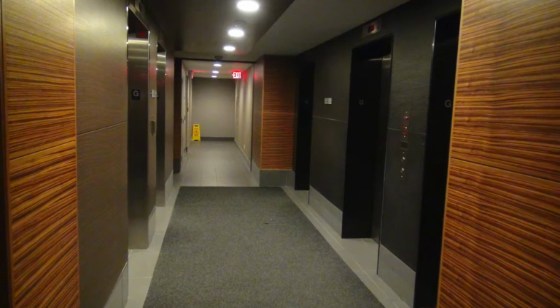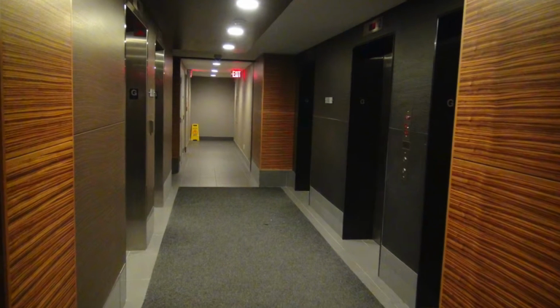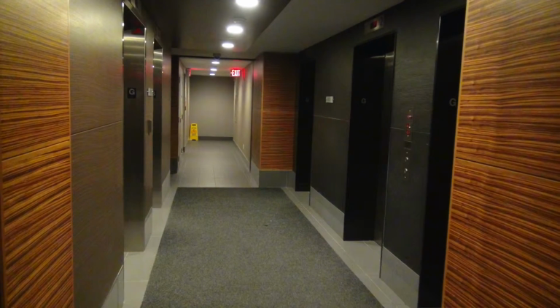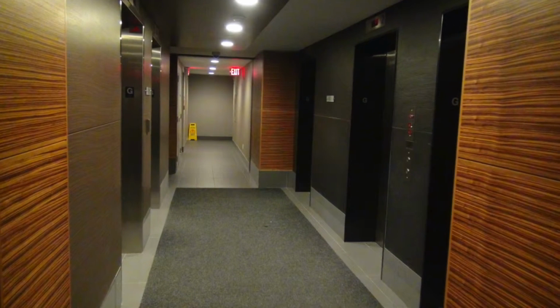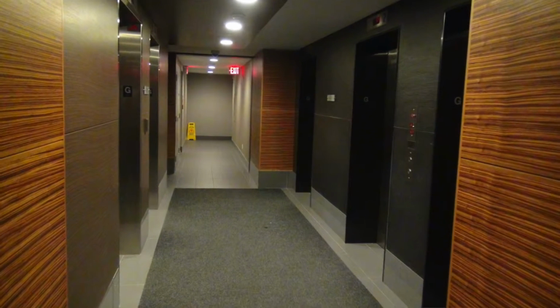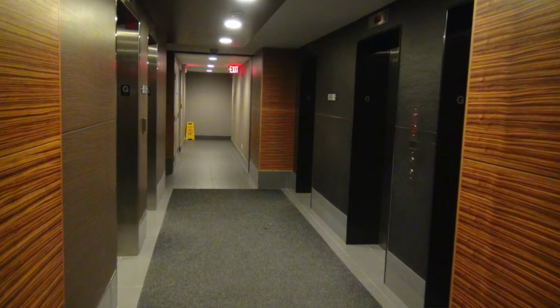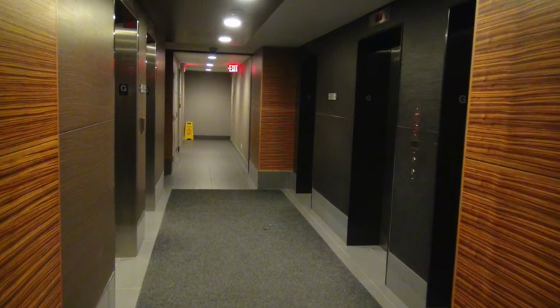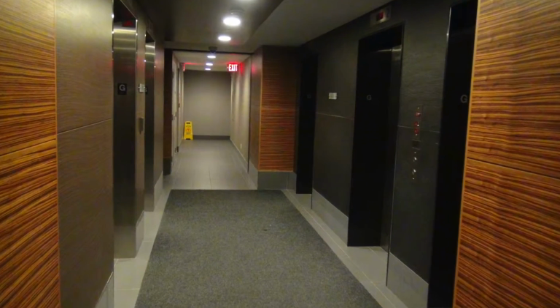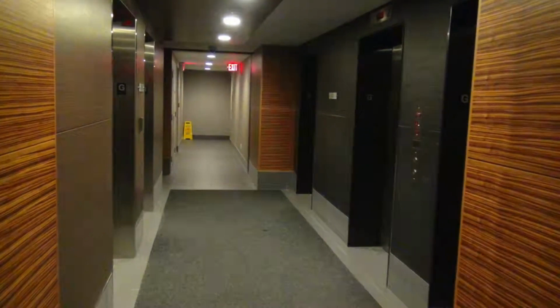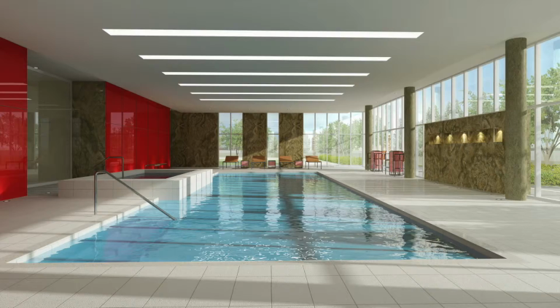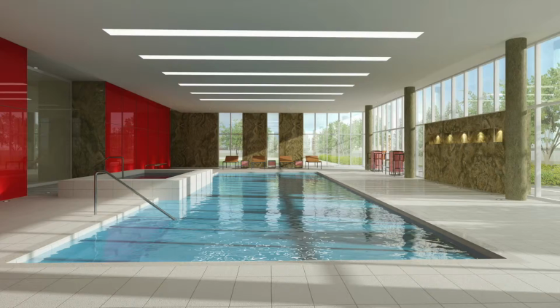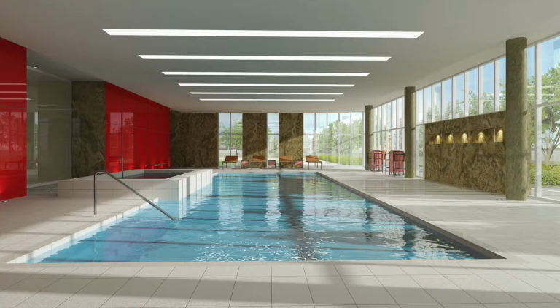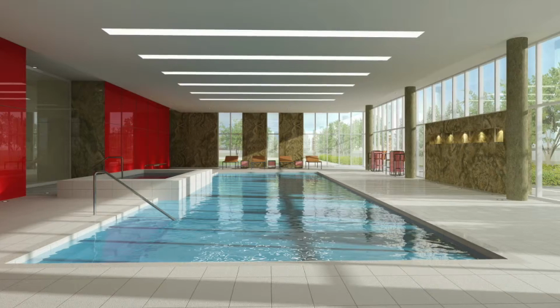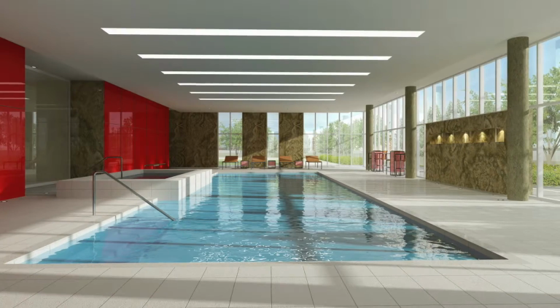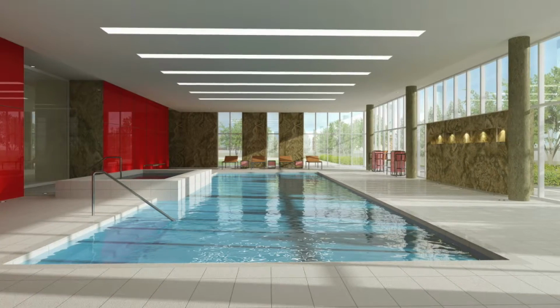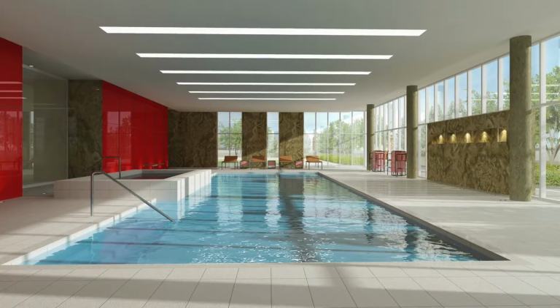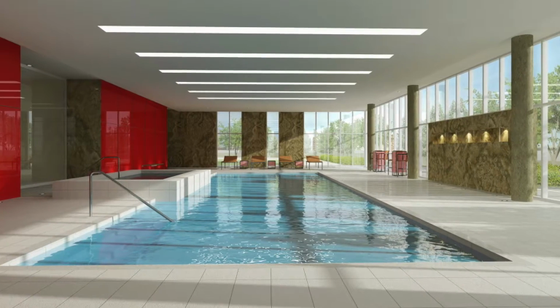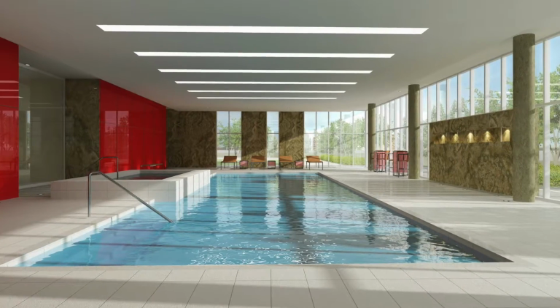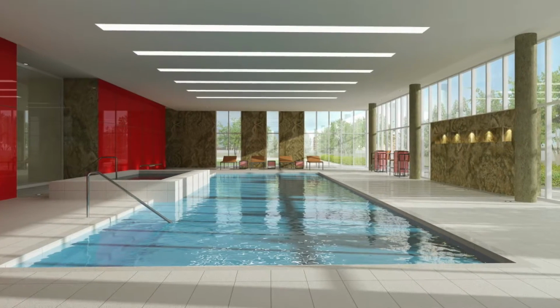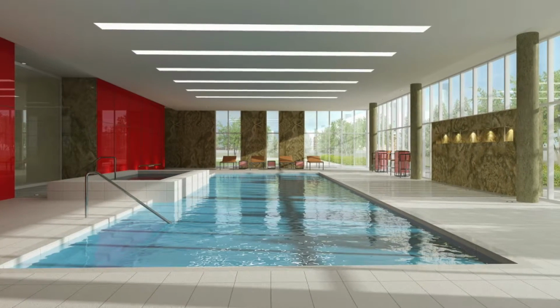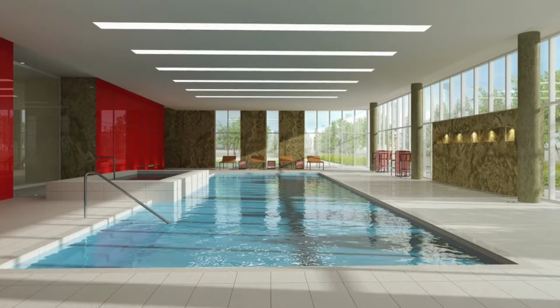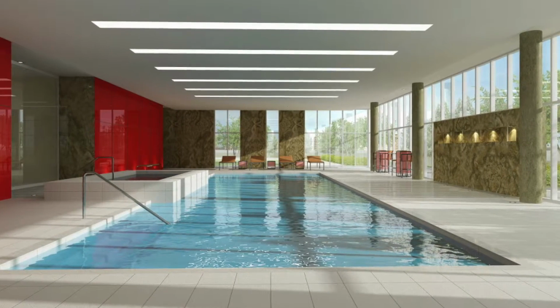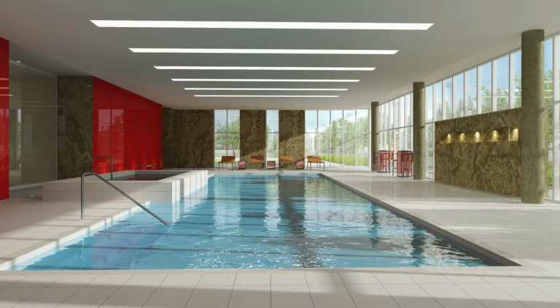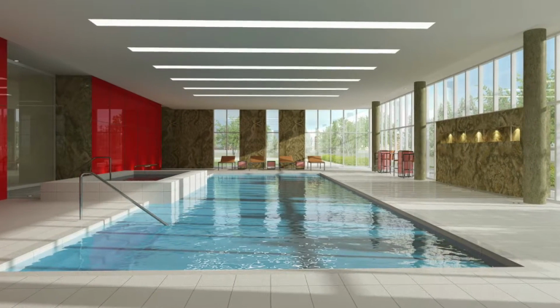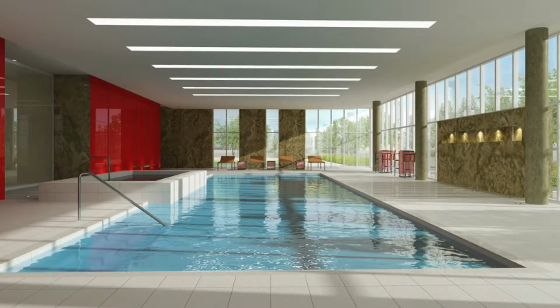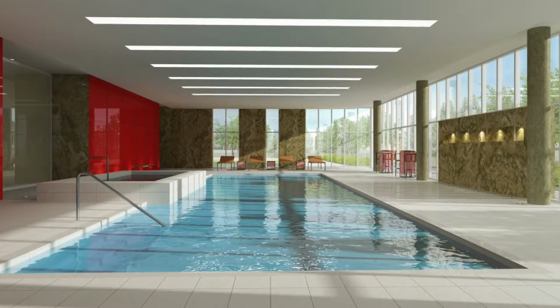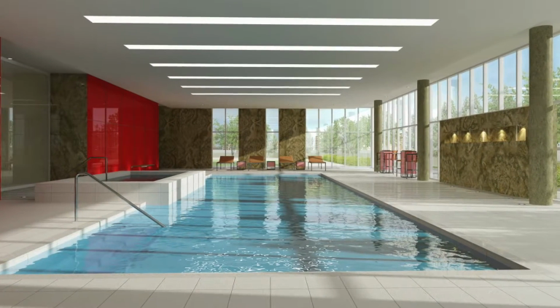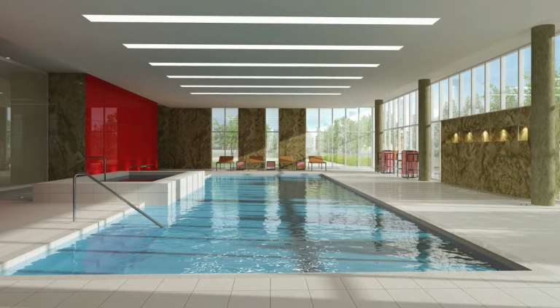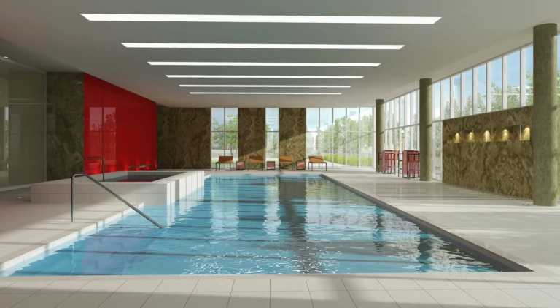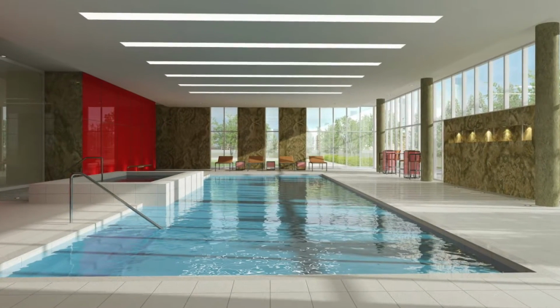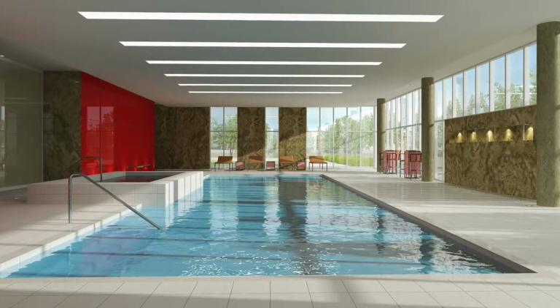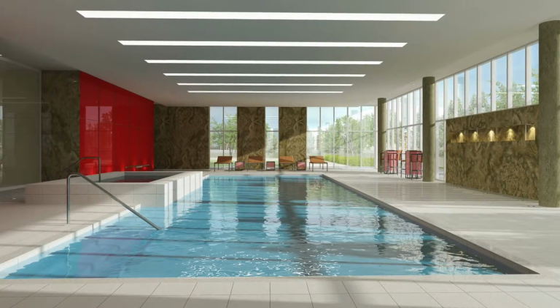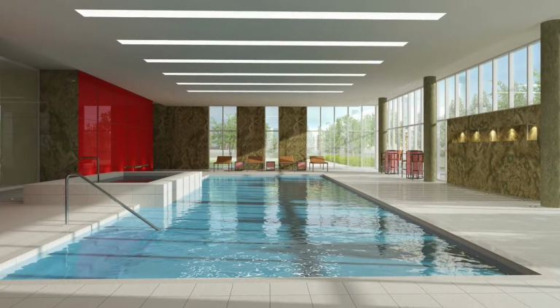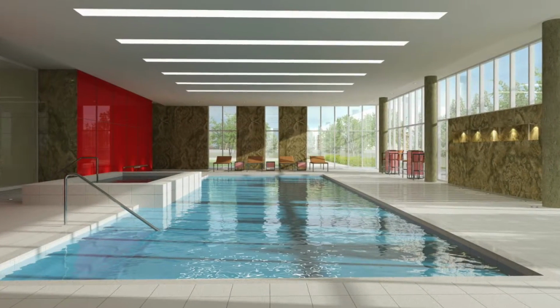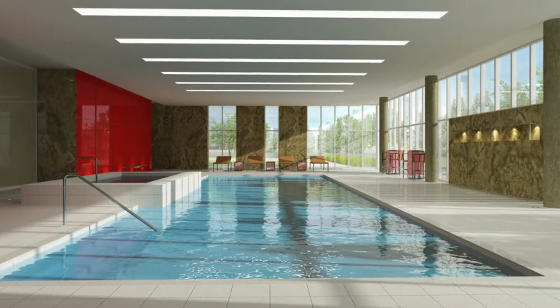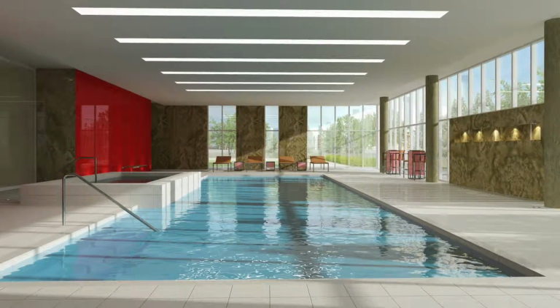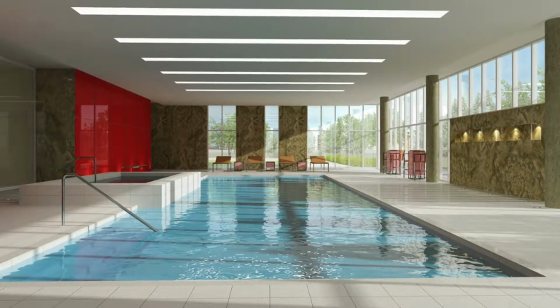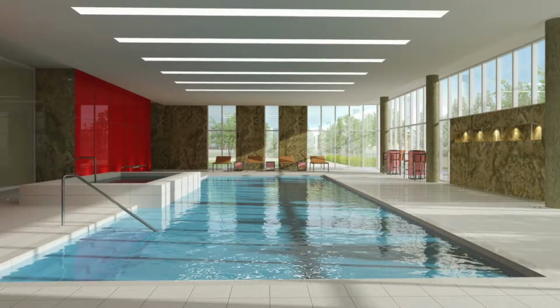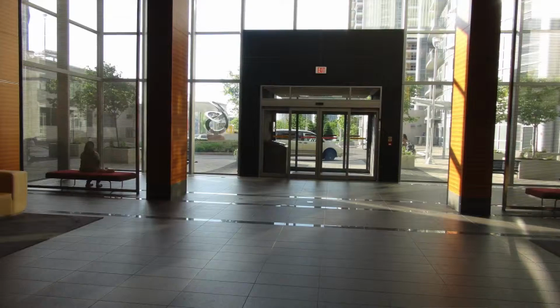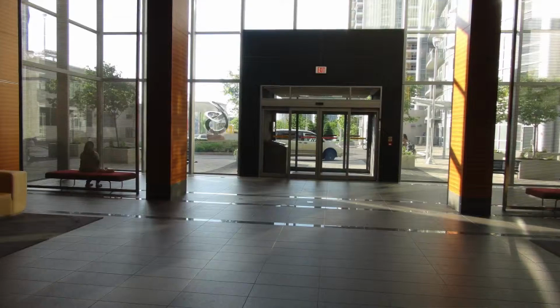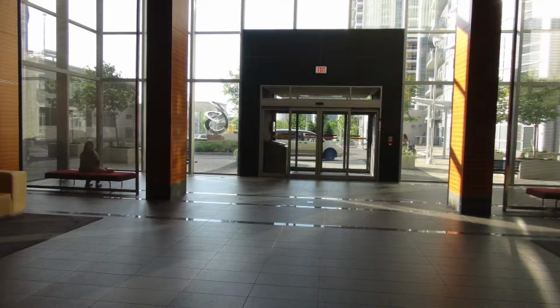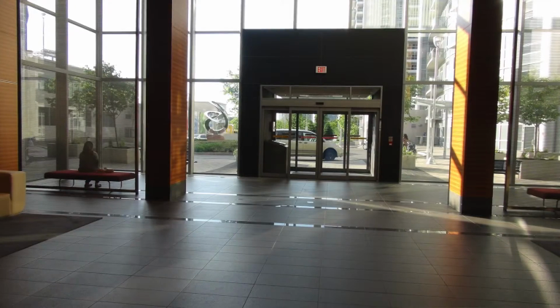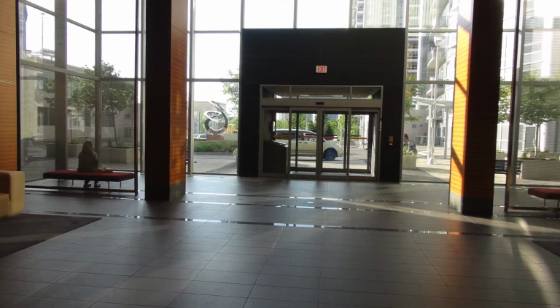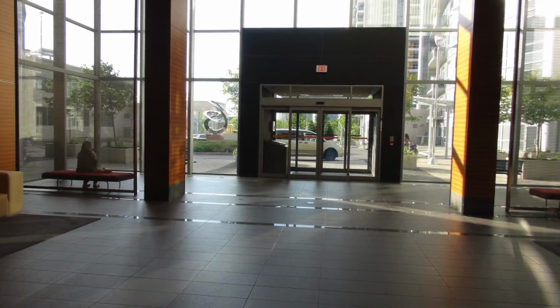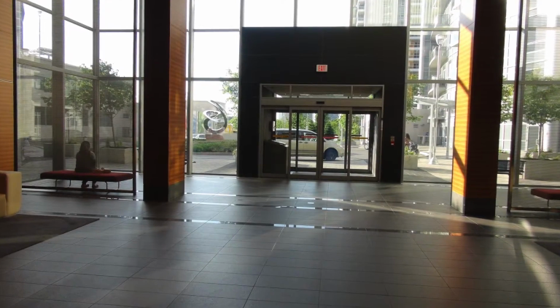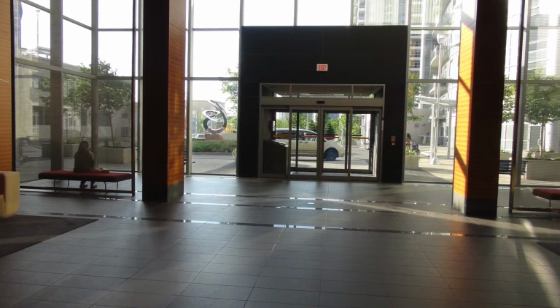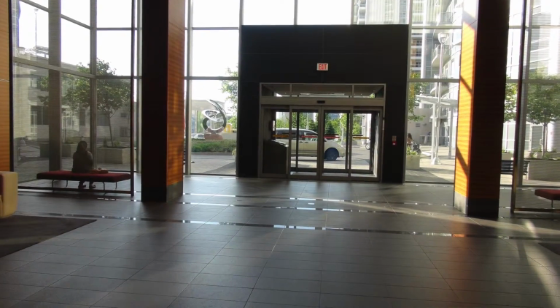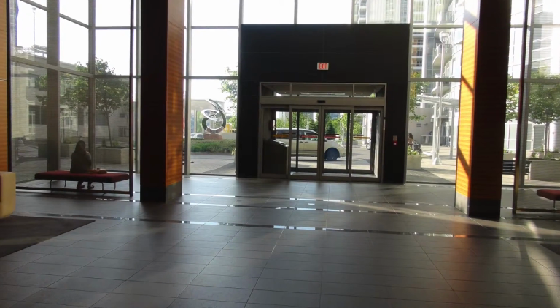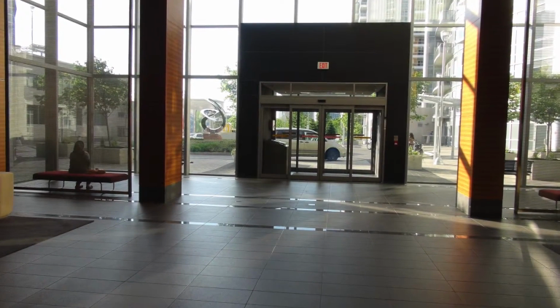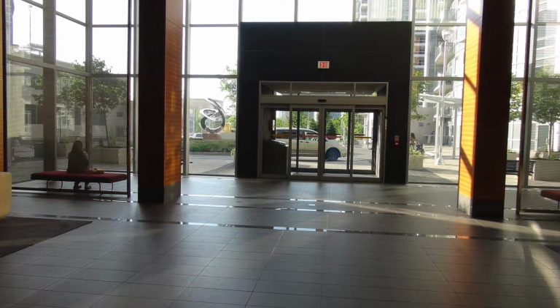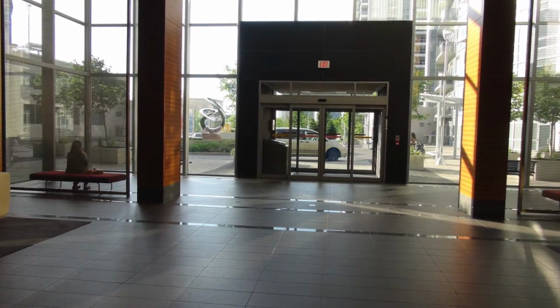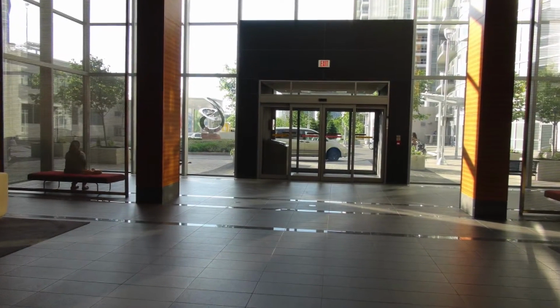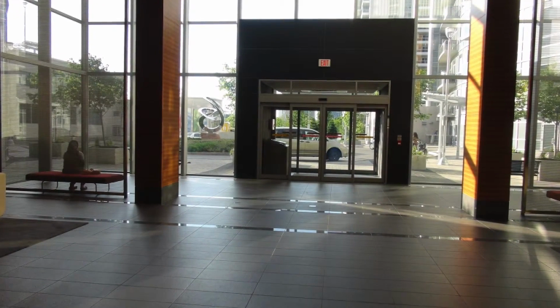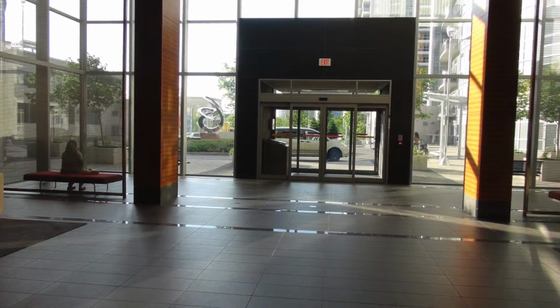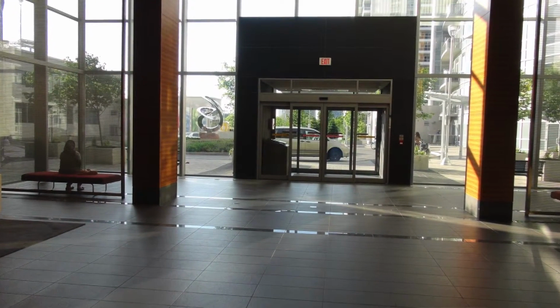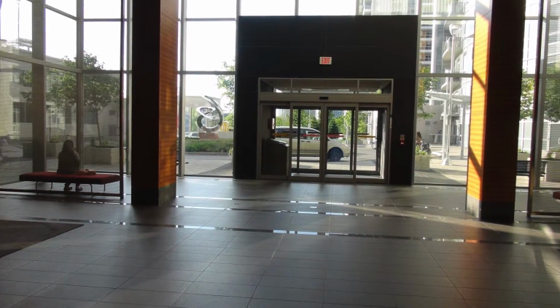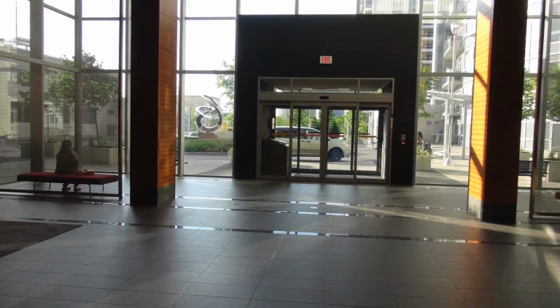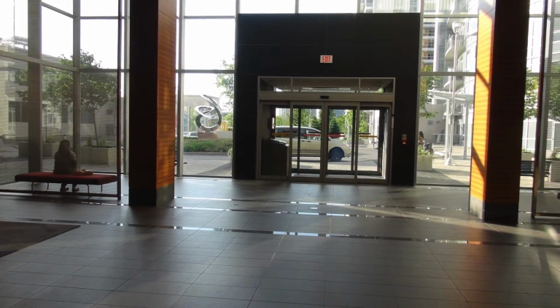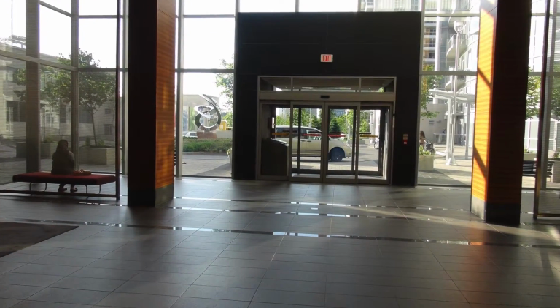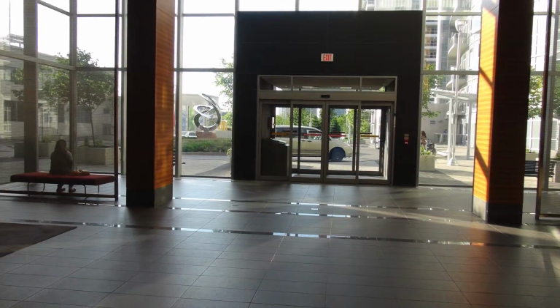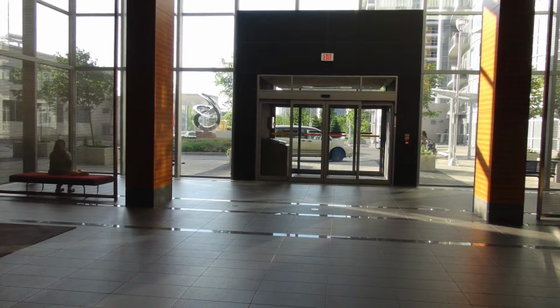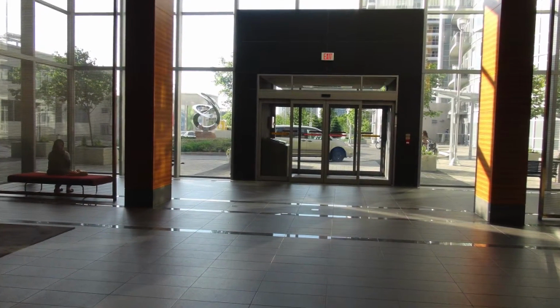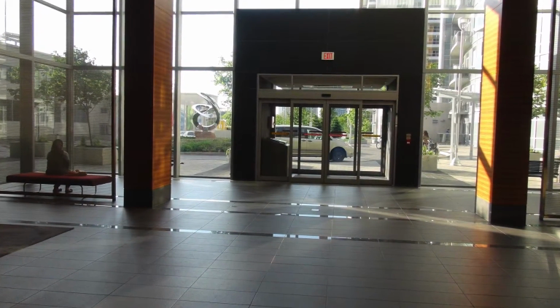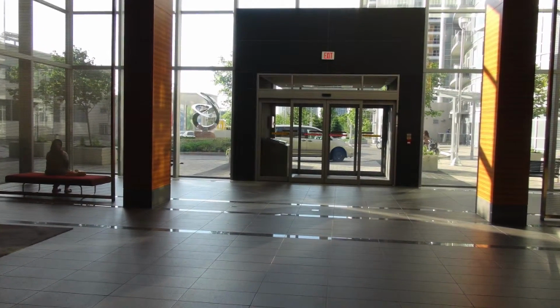You're getting parking as well, and the amenities are just crazy. They've got amazing amenities in that building.